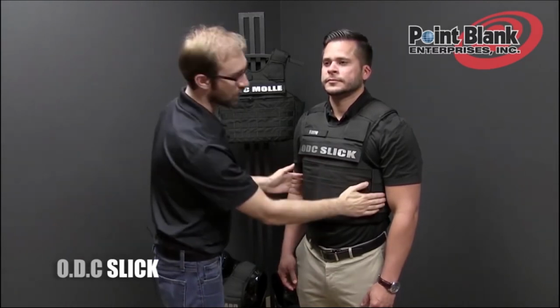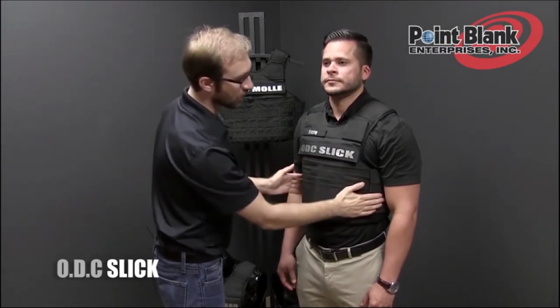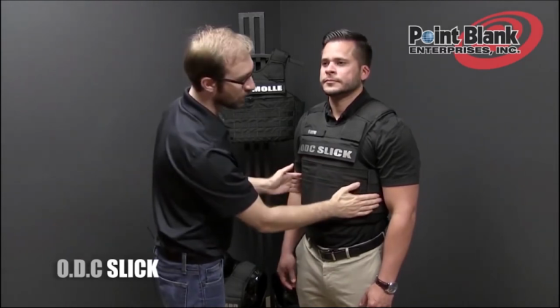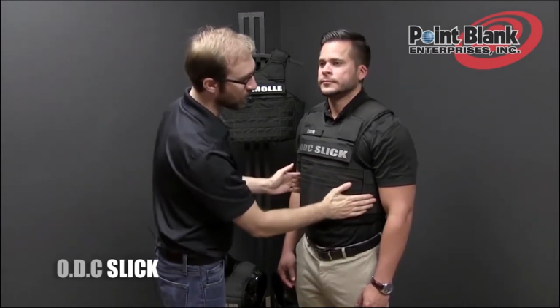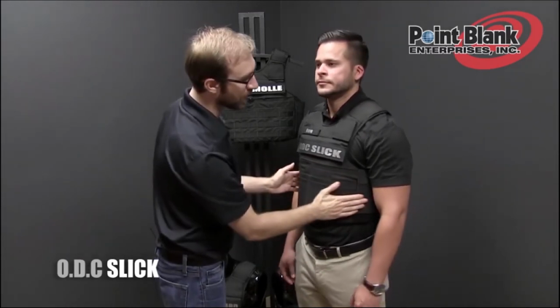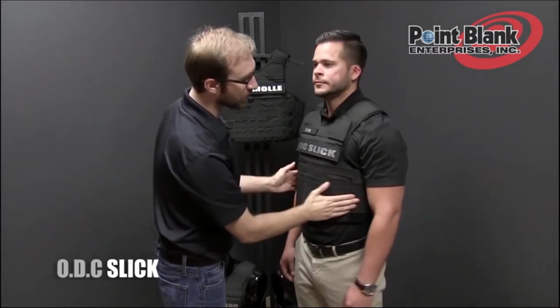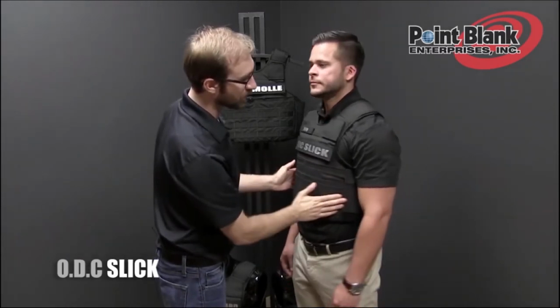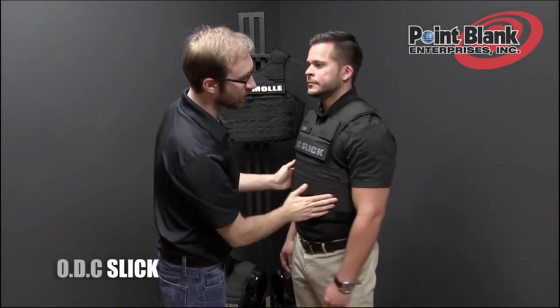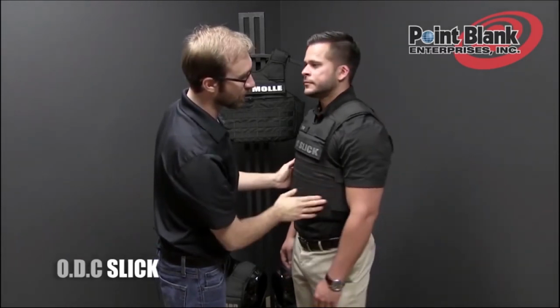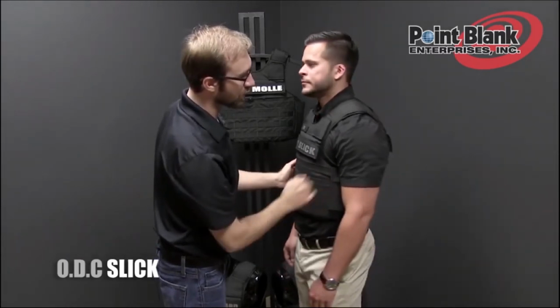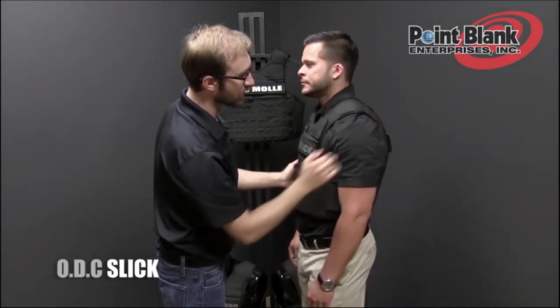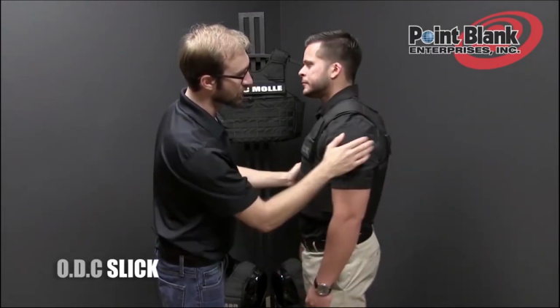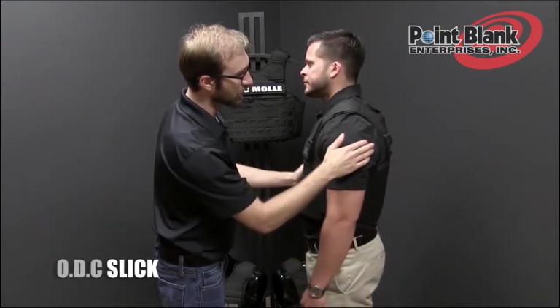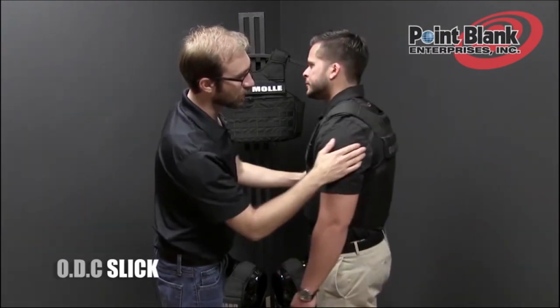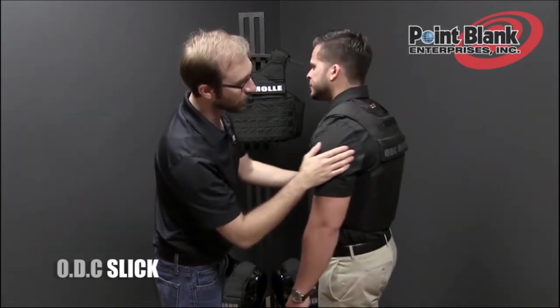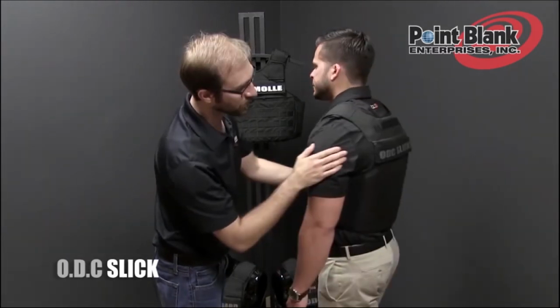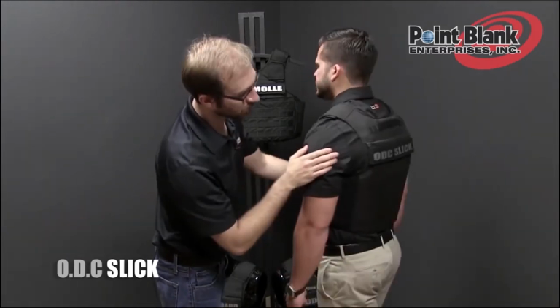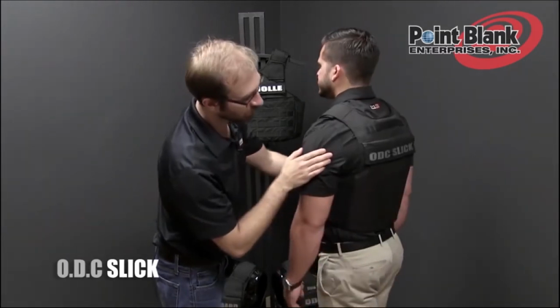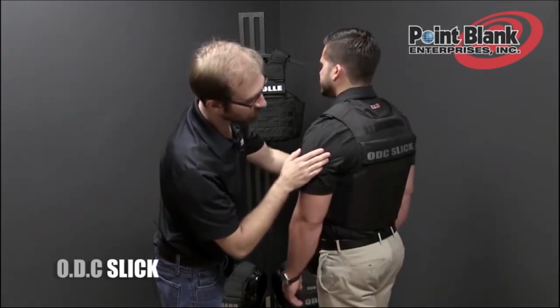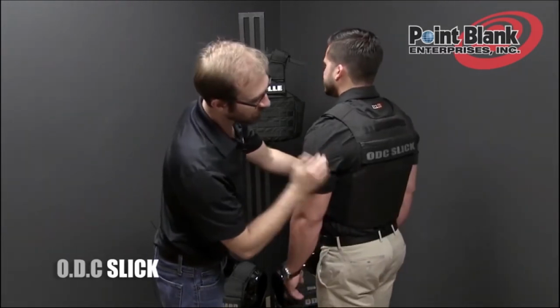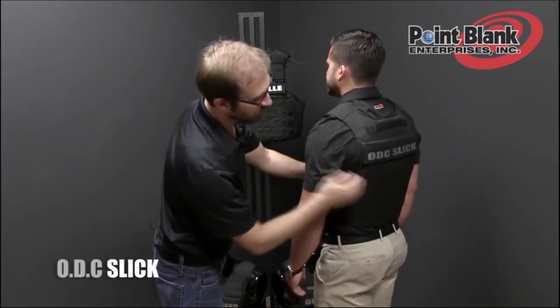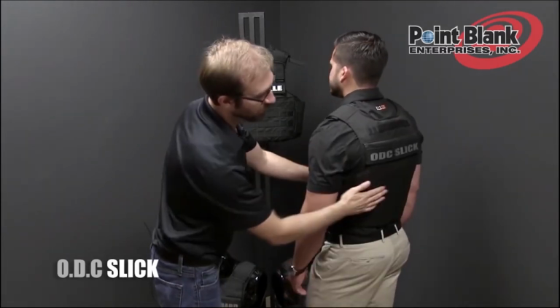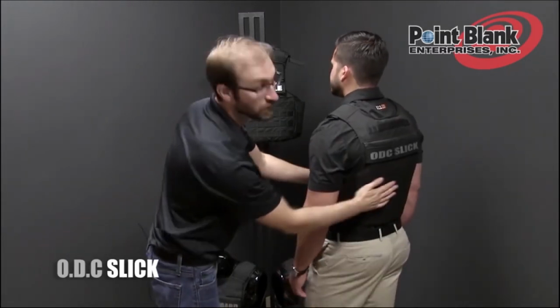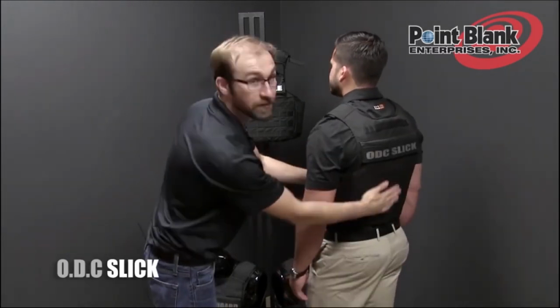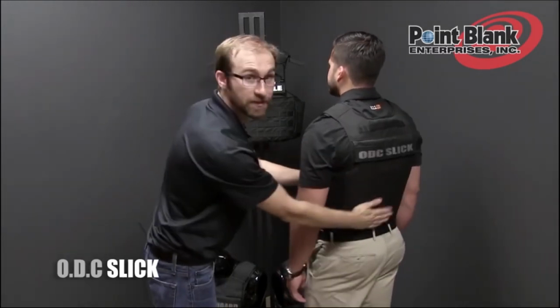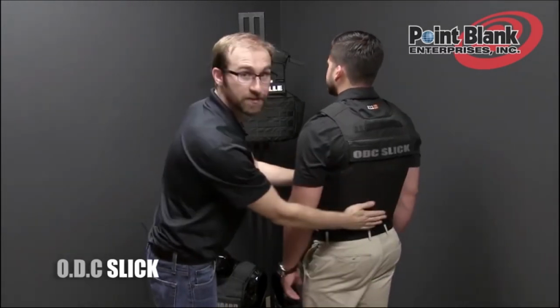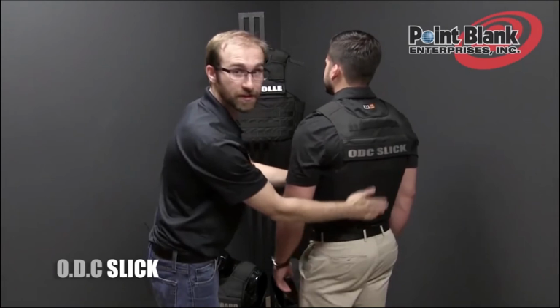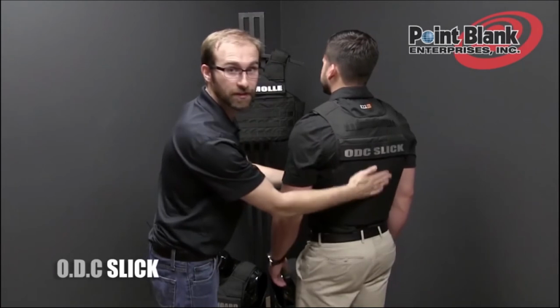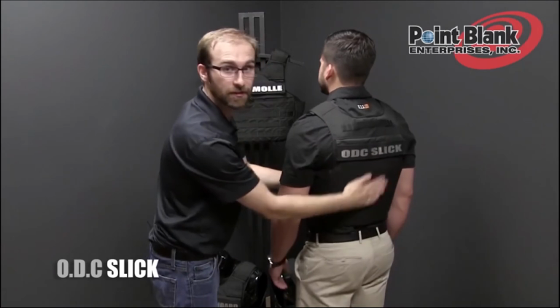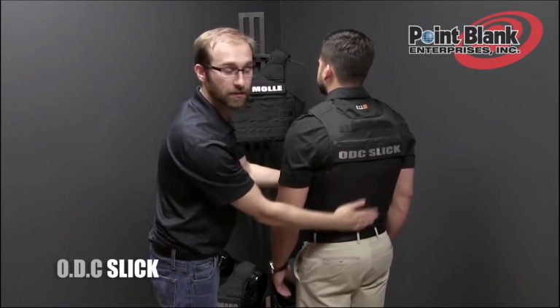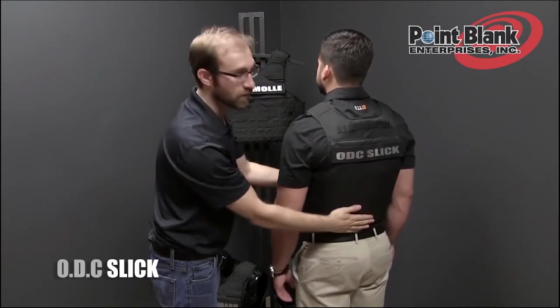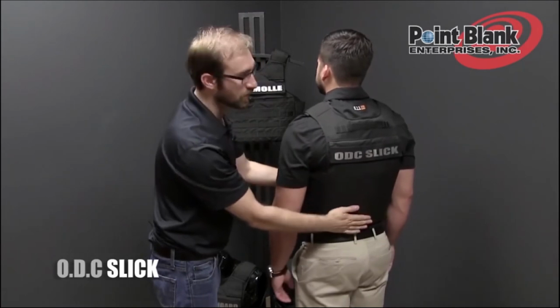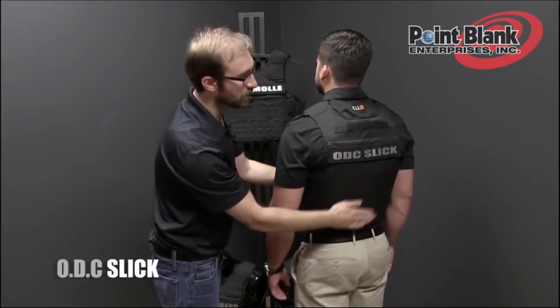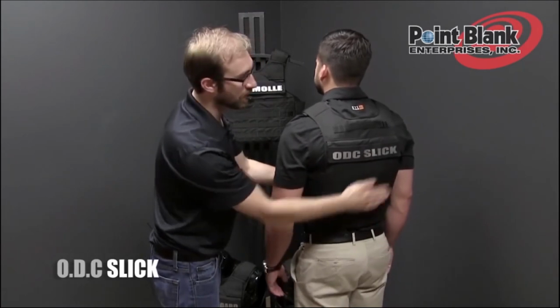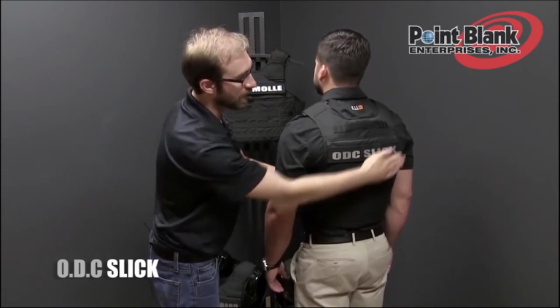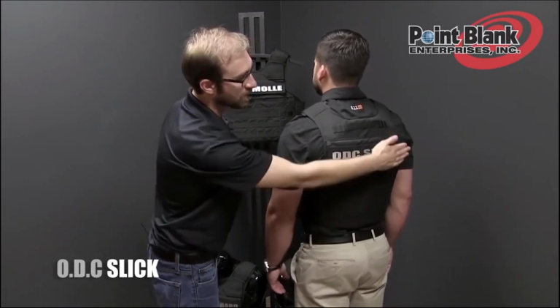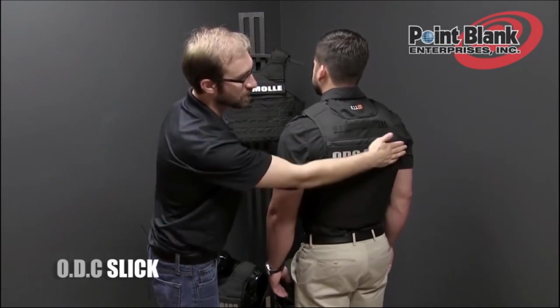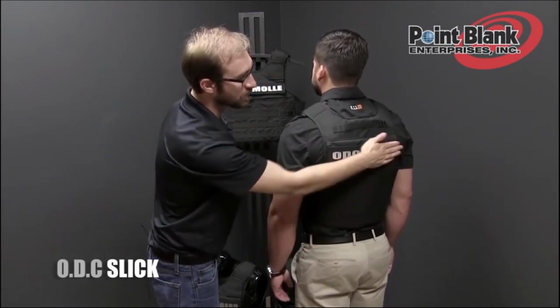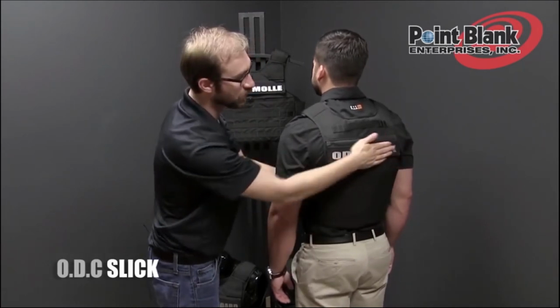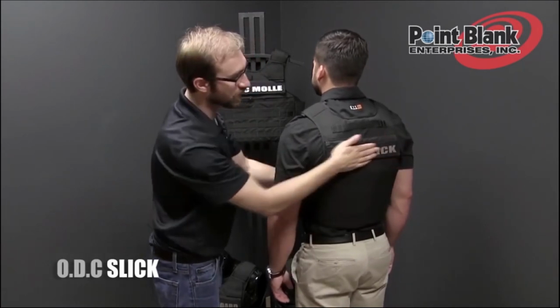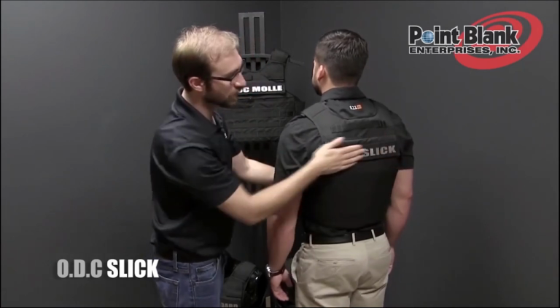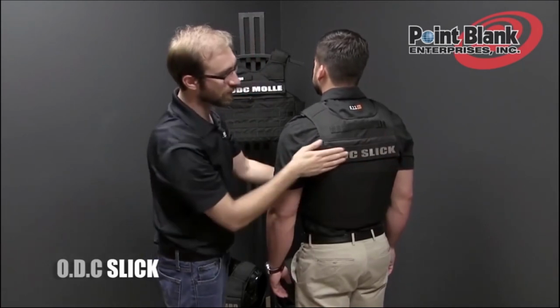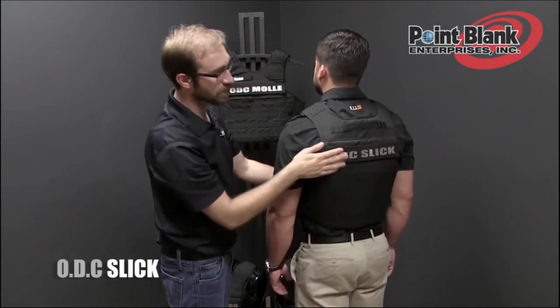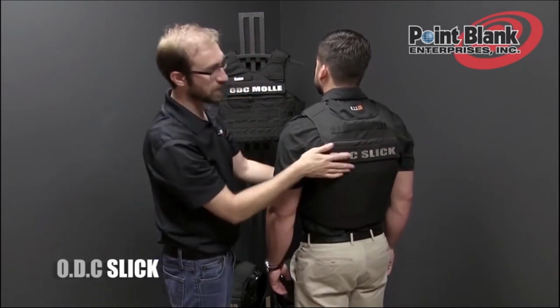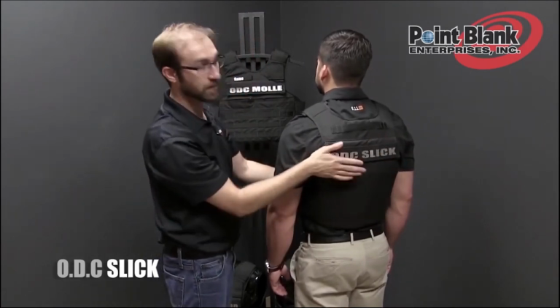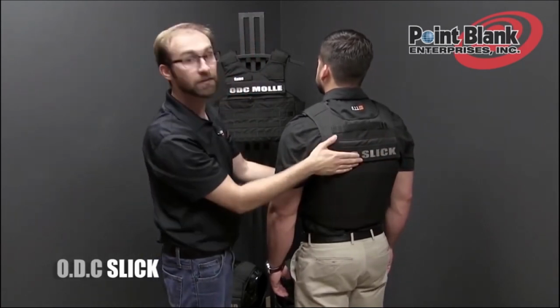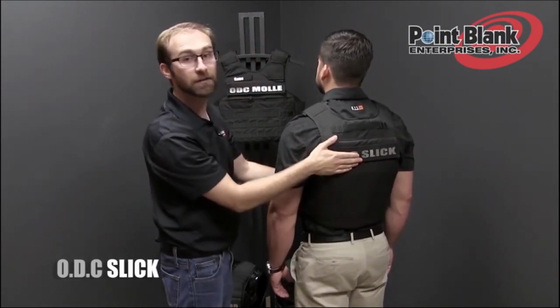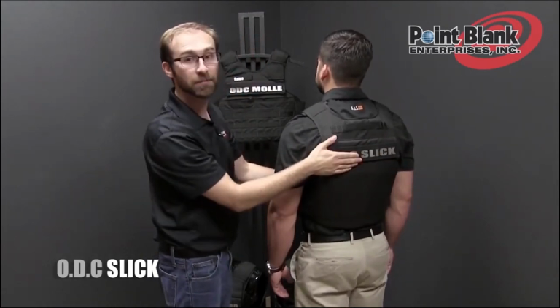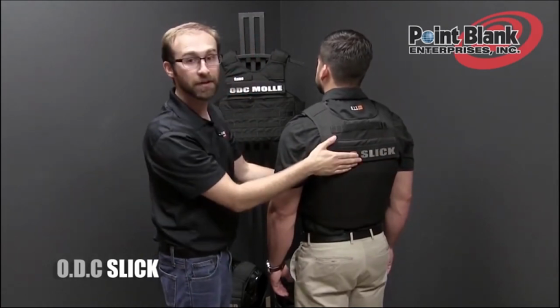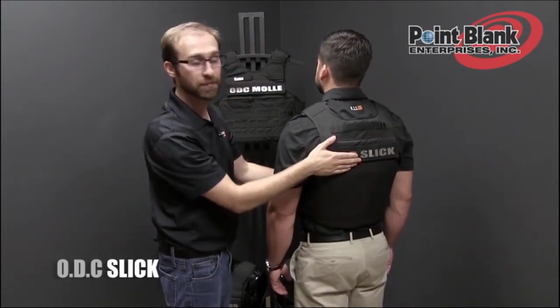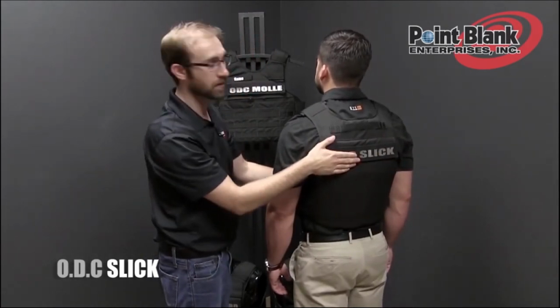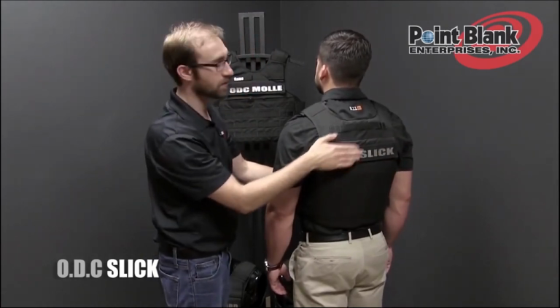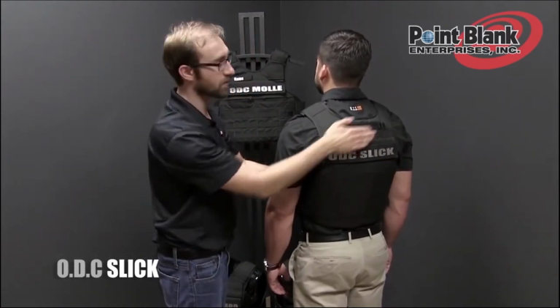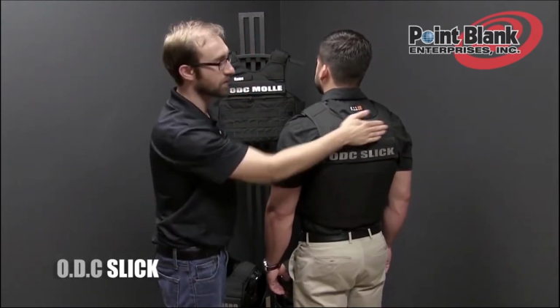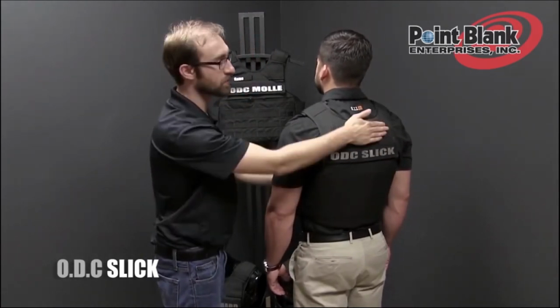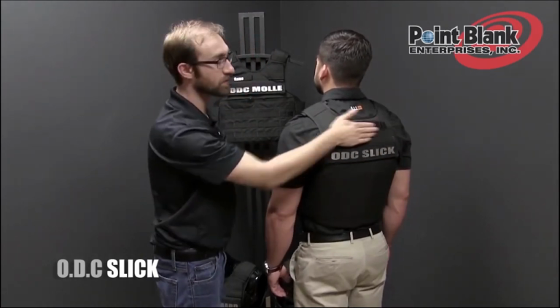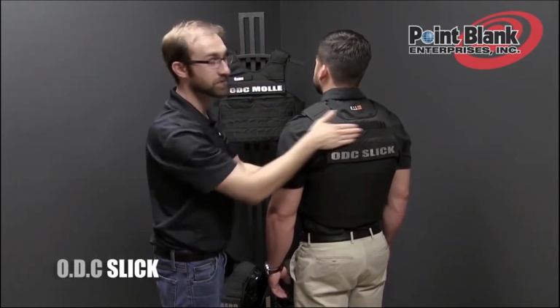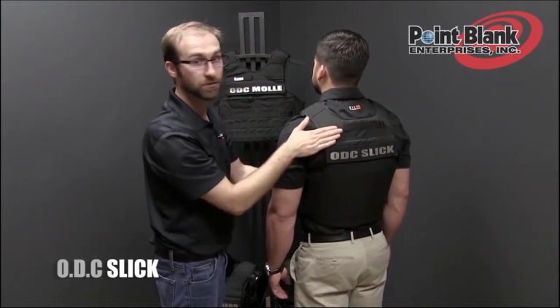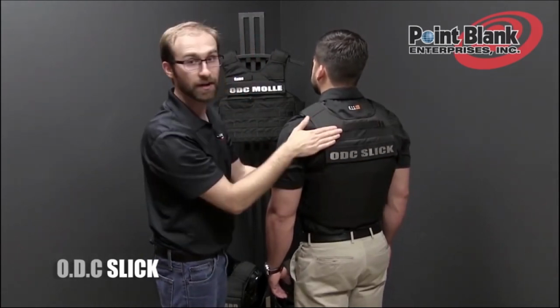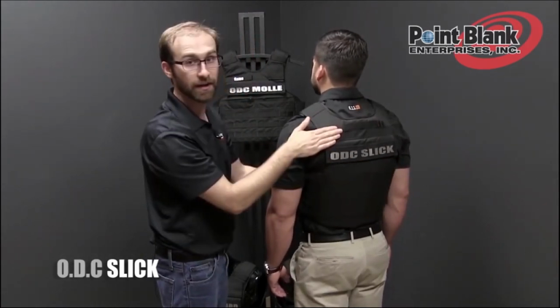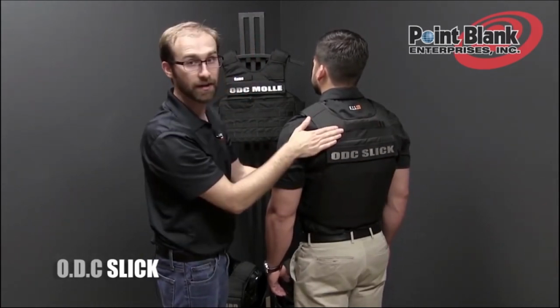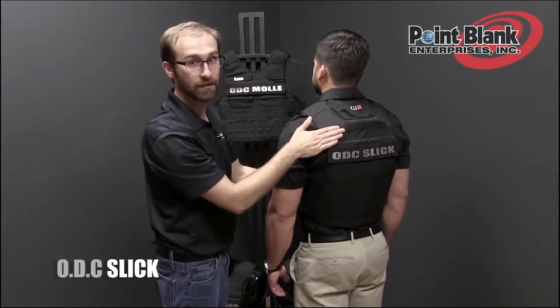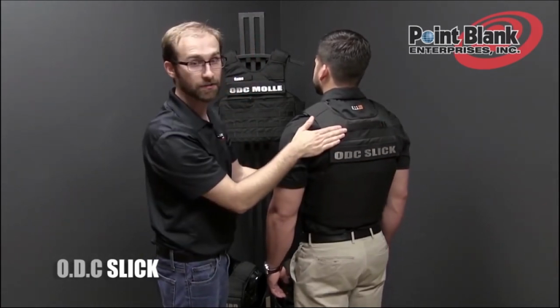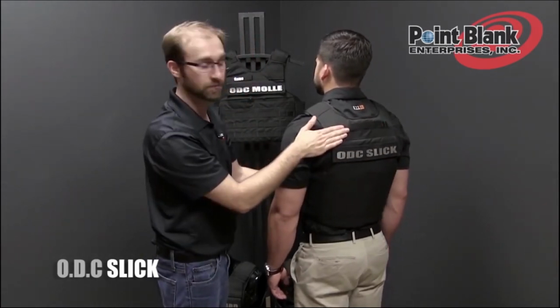The back of the carrier also comes completely slick, but has the rear ID panel and plate pocket as well as the drag handle.